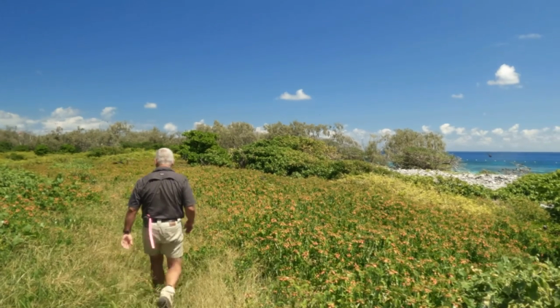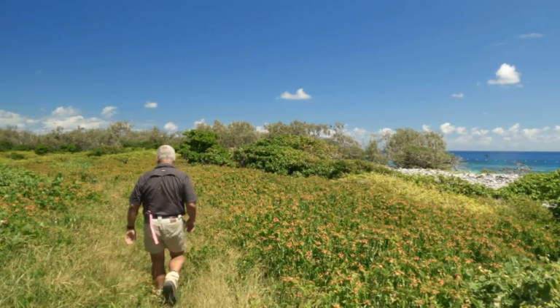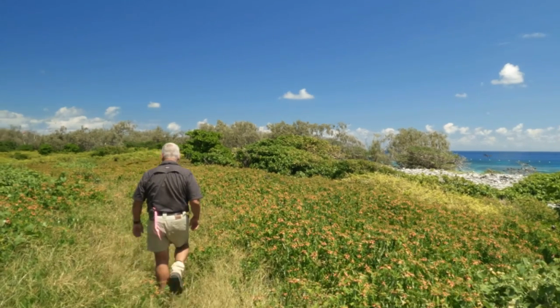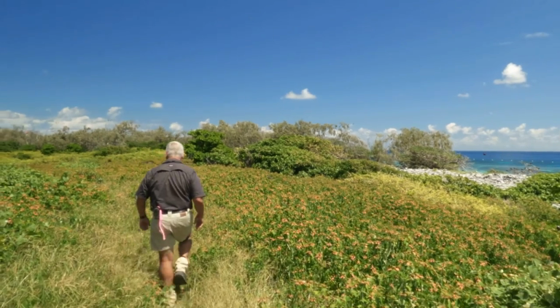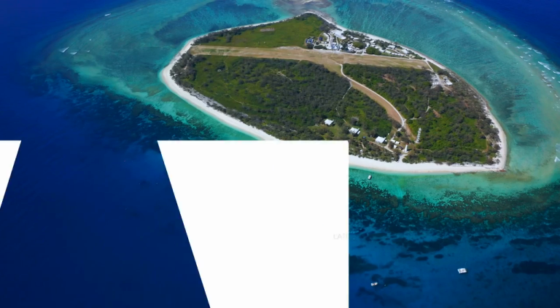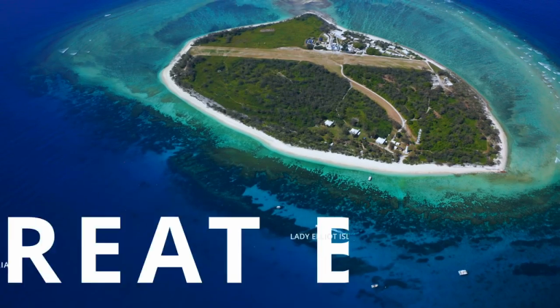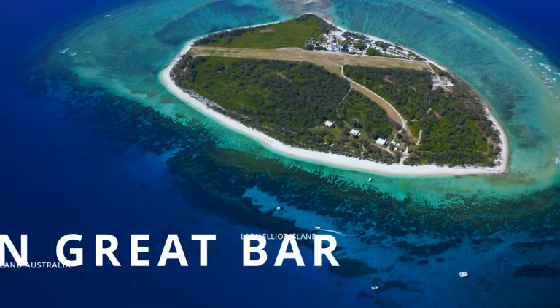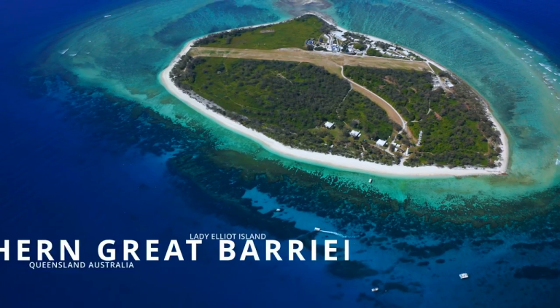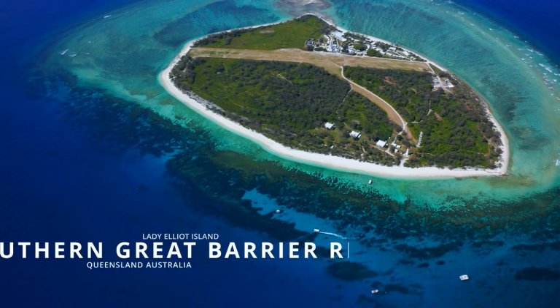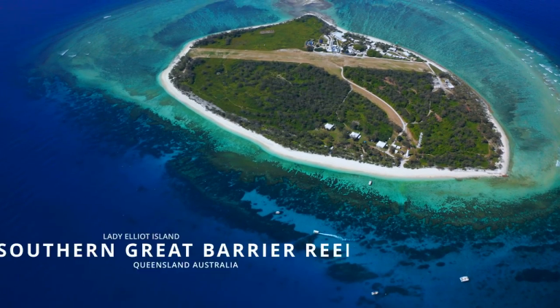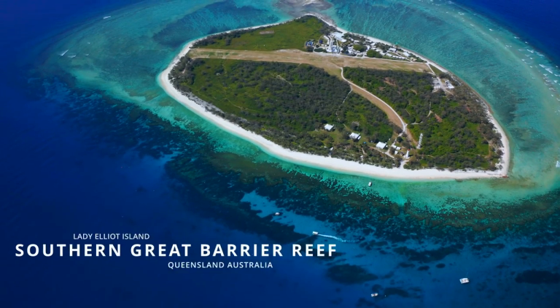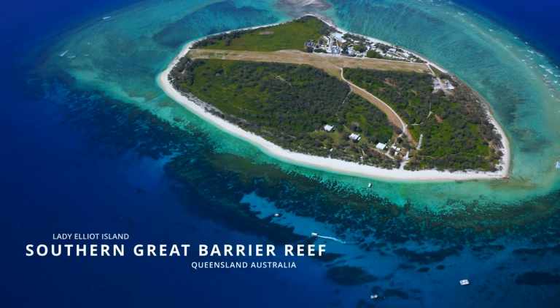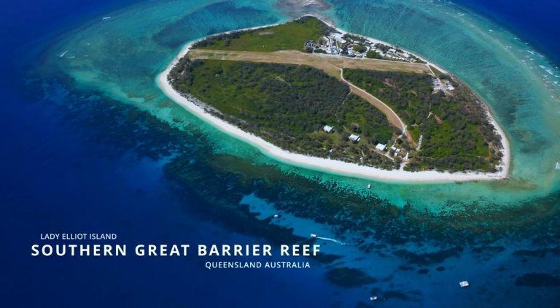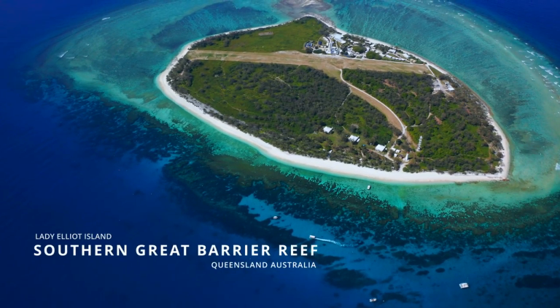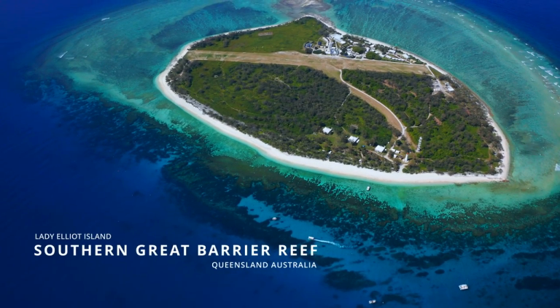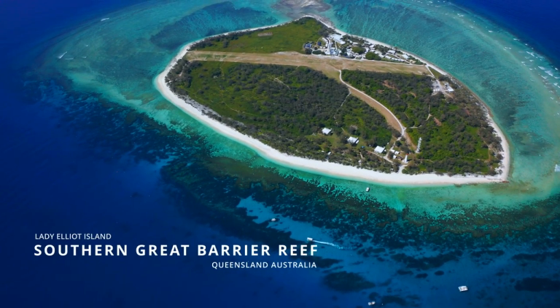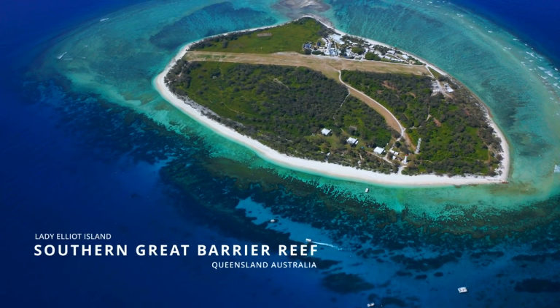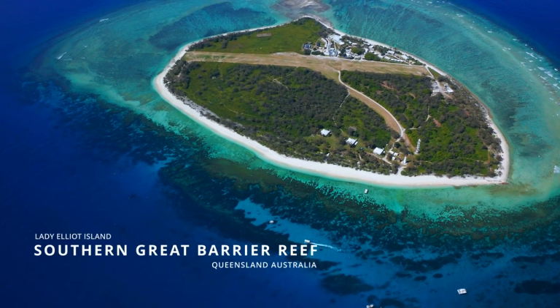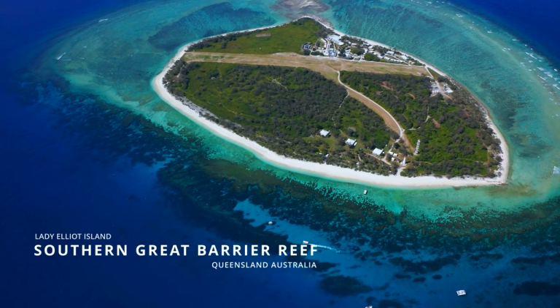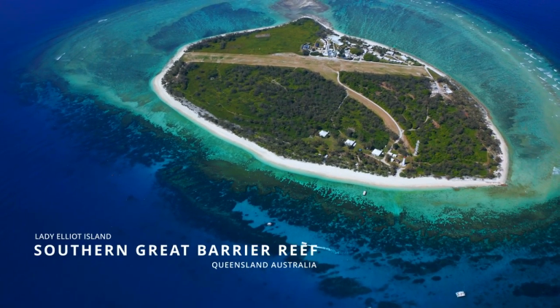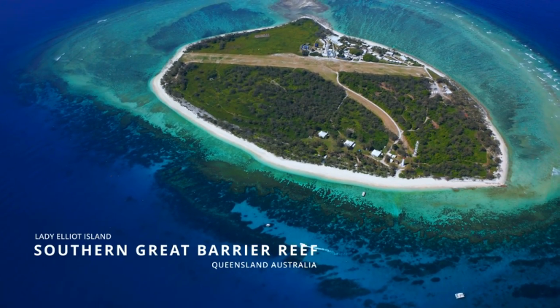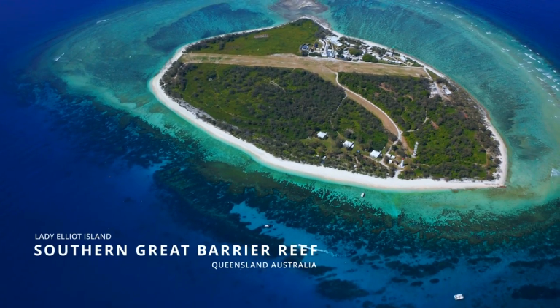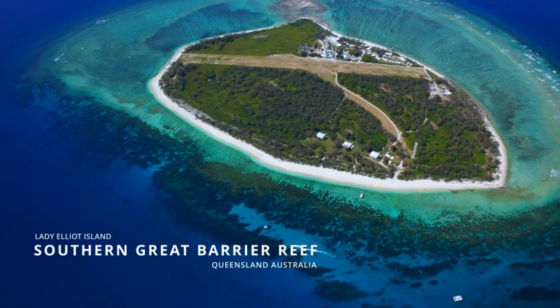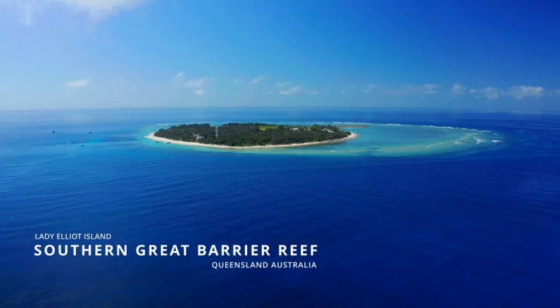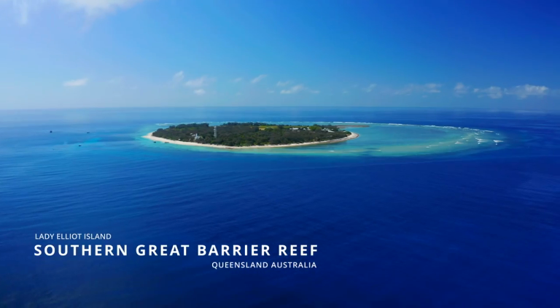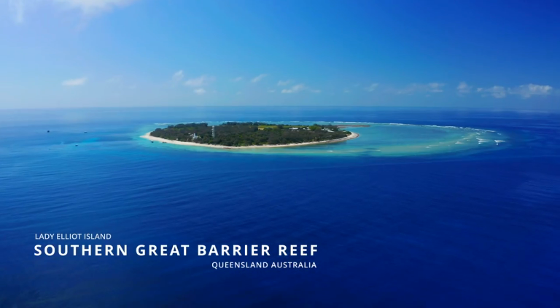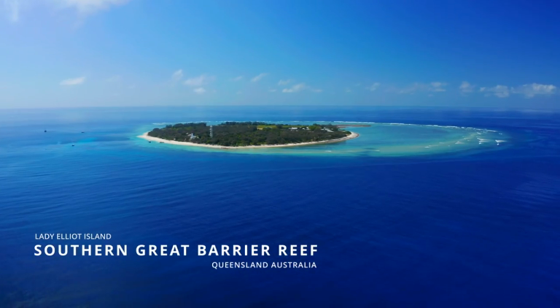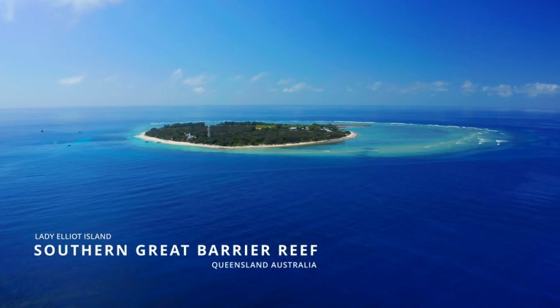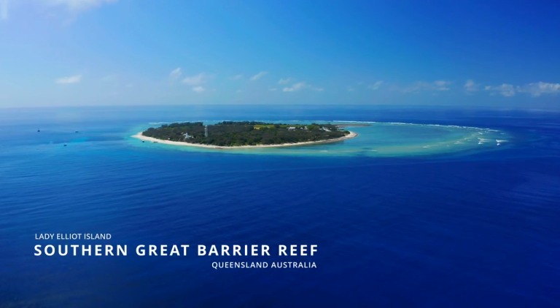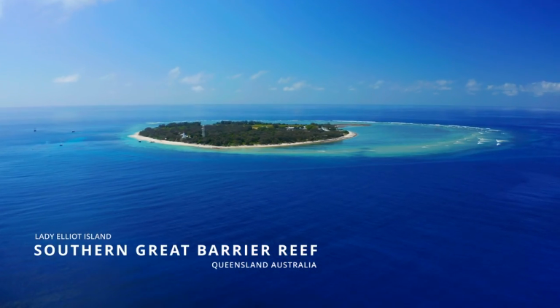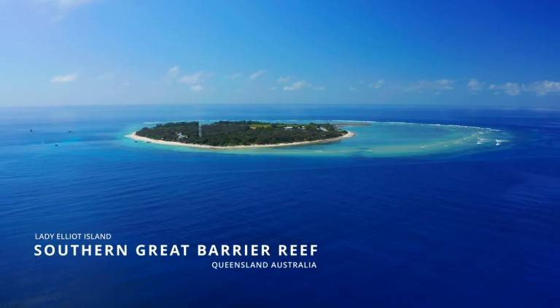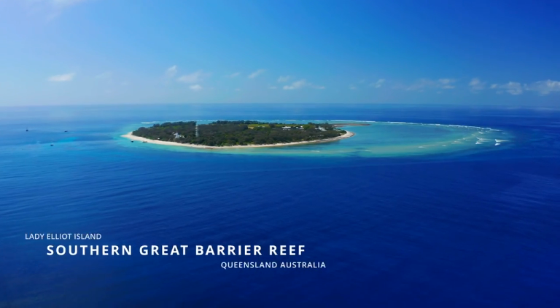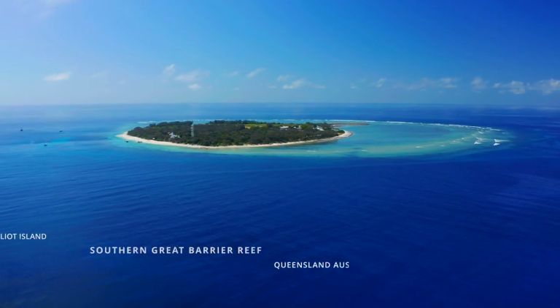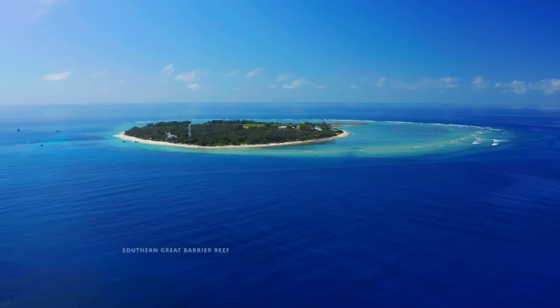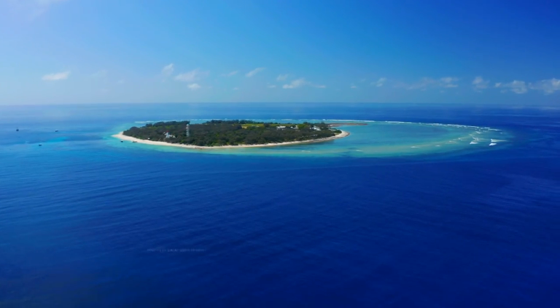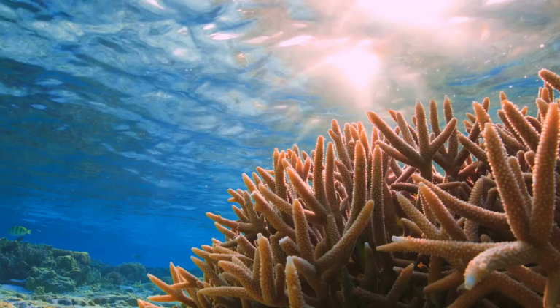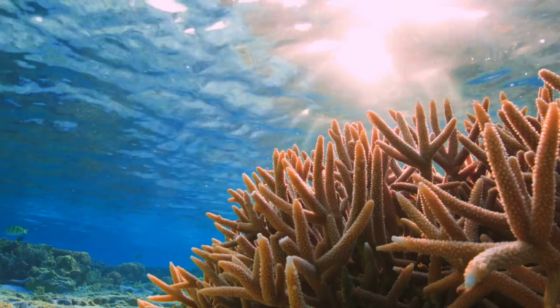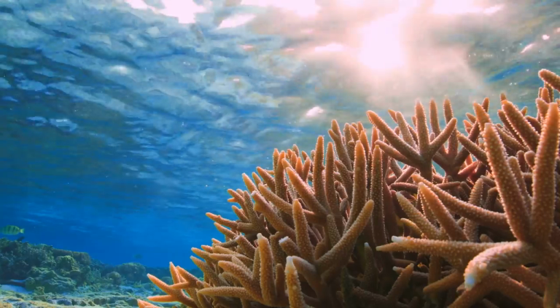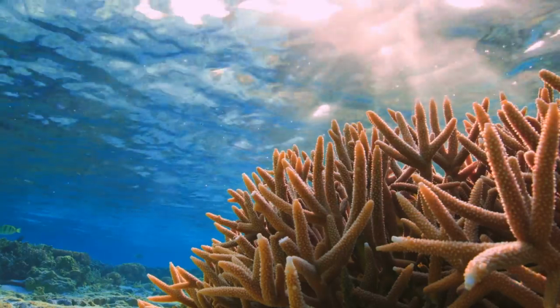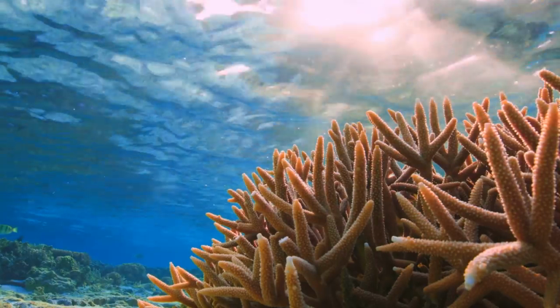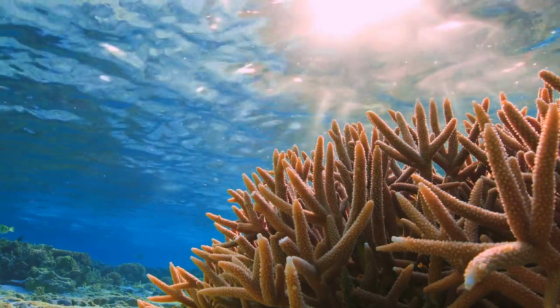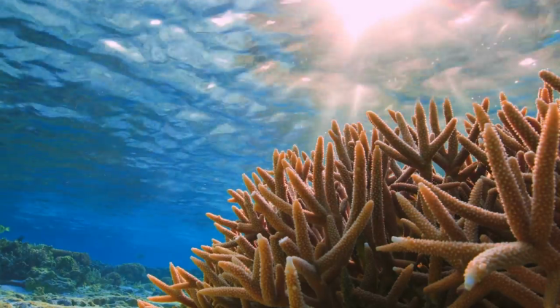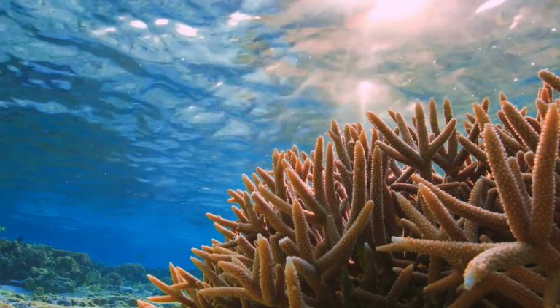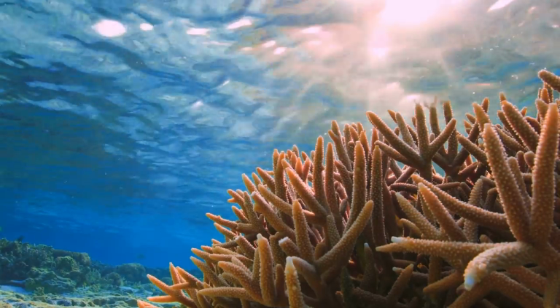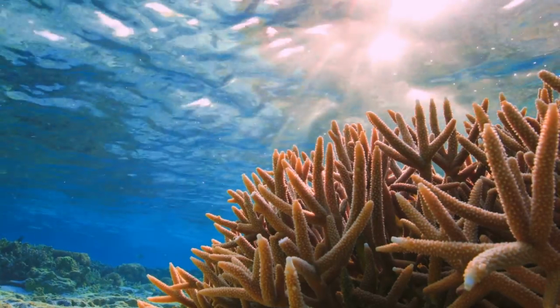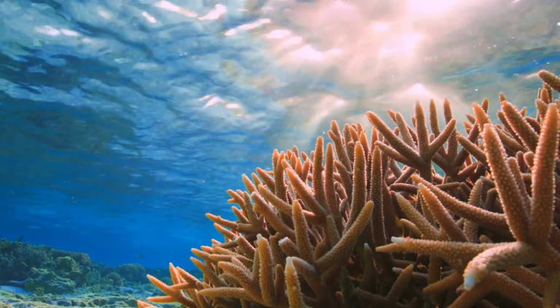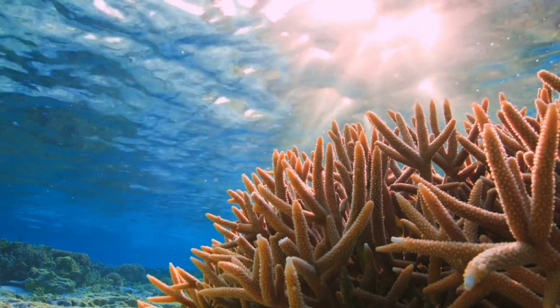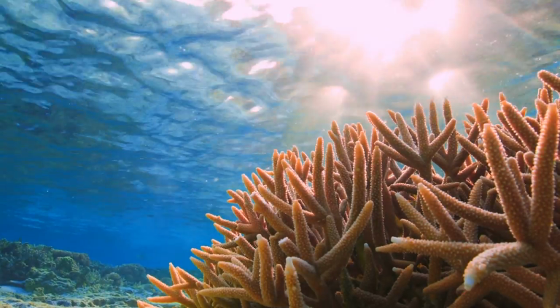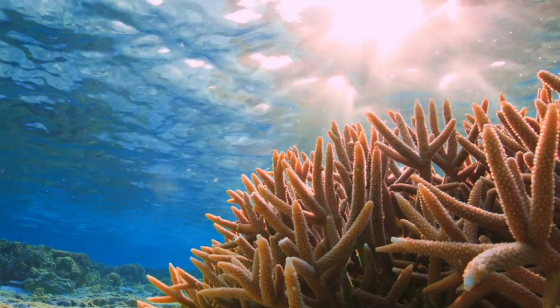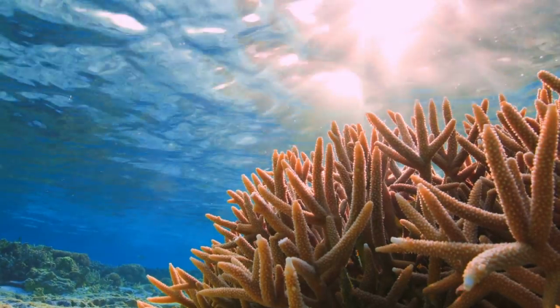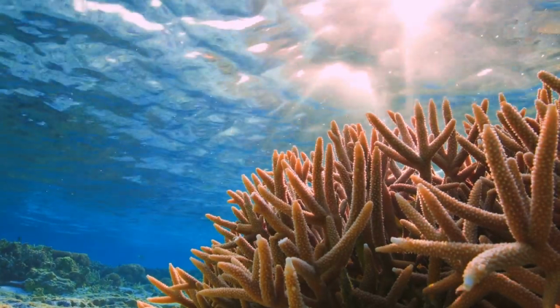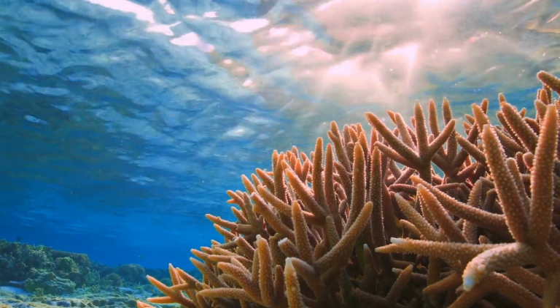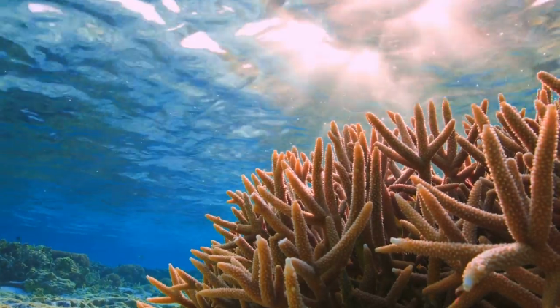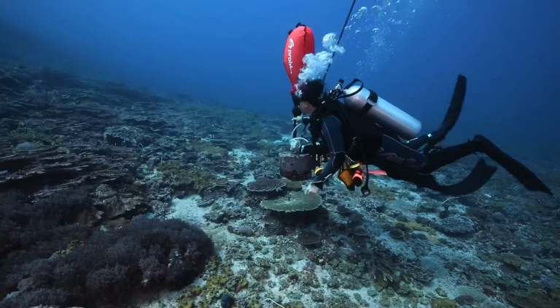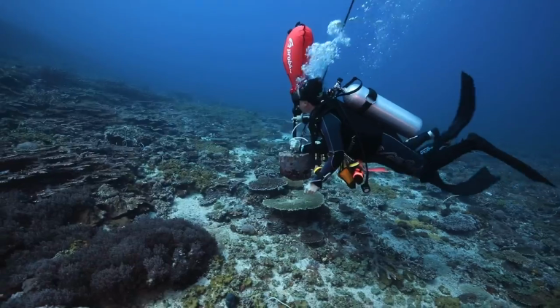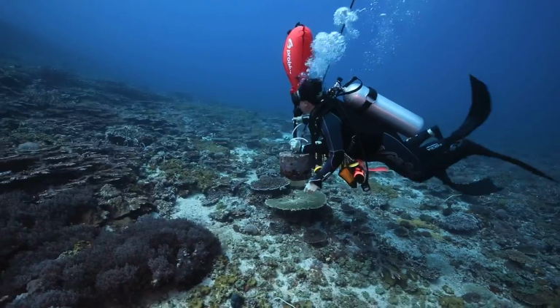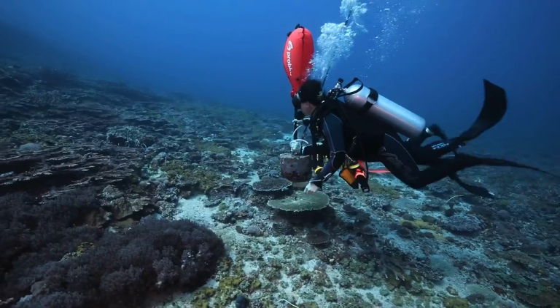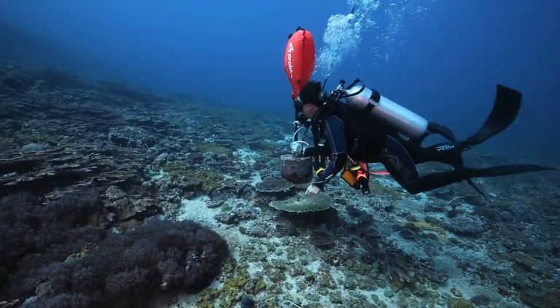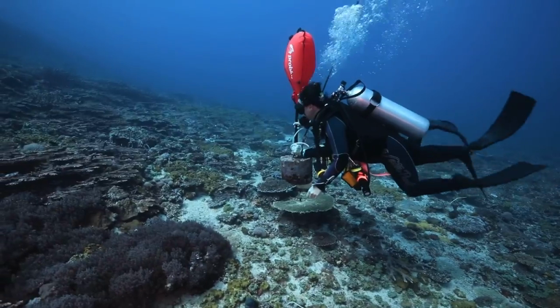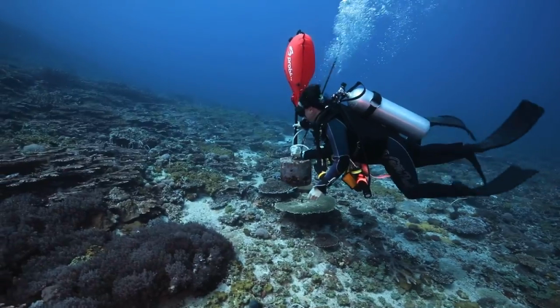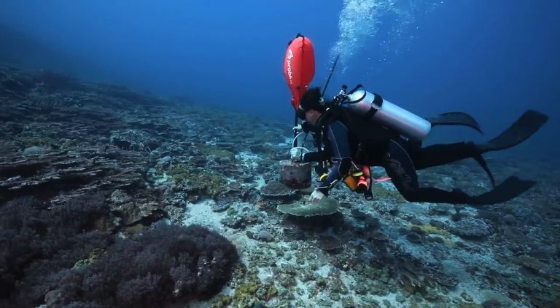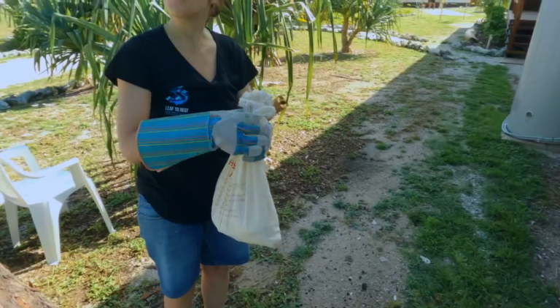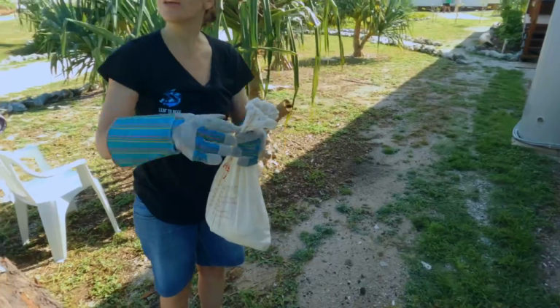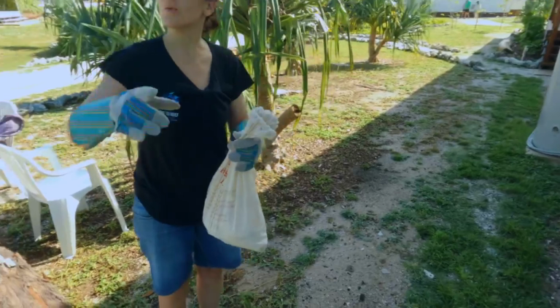We all know Lady Elliot Island. It's in Queensland, Australia, on the southern end of the Great Barrier Reef. But what are its stories that aren't really being told?